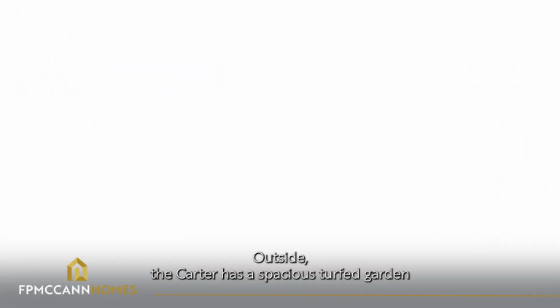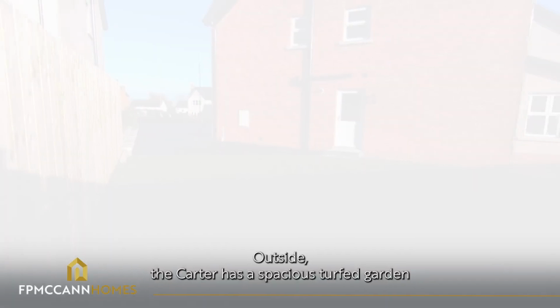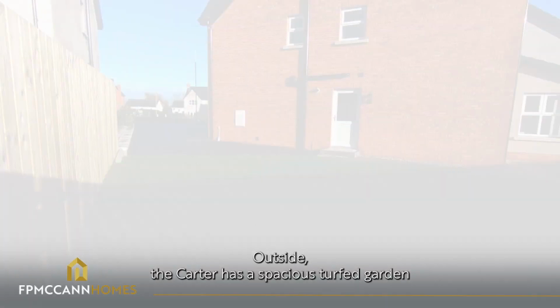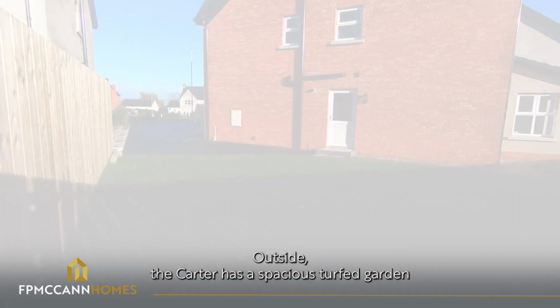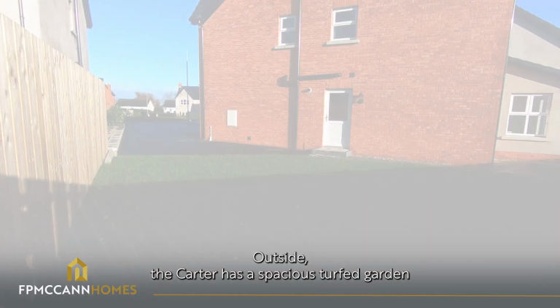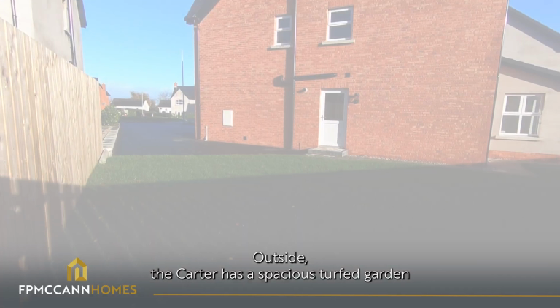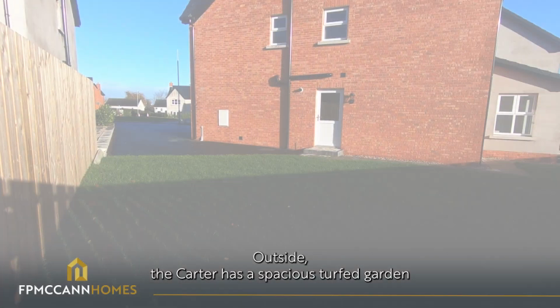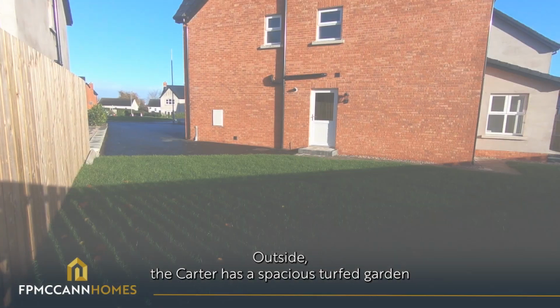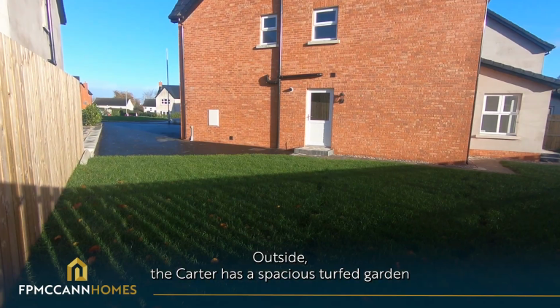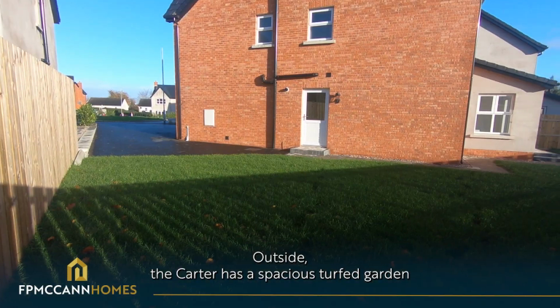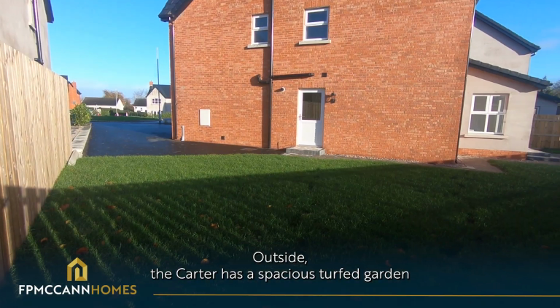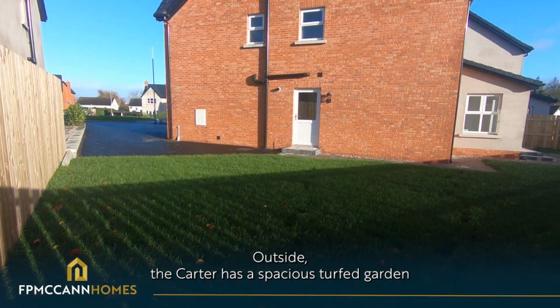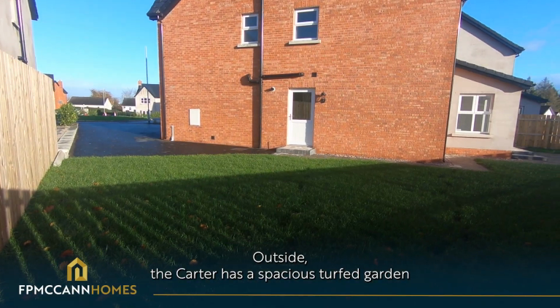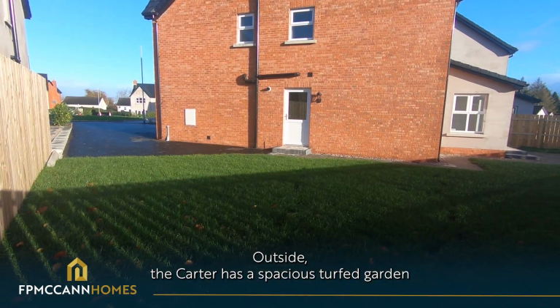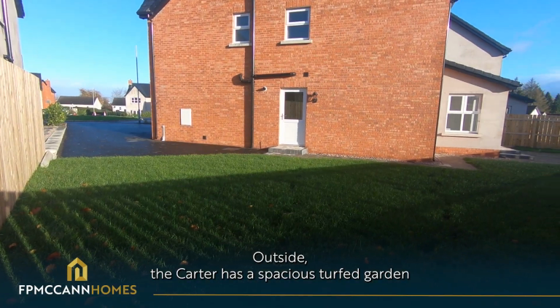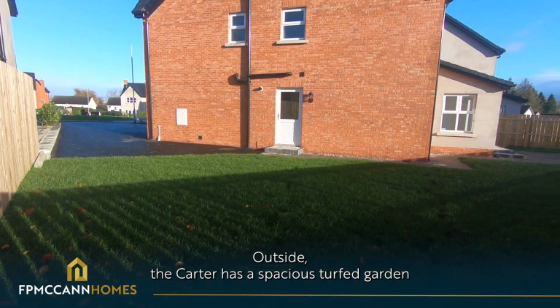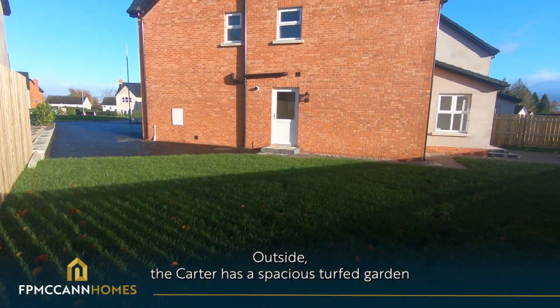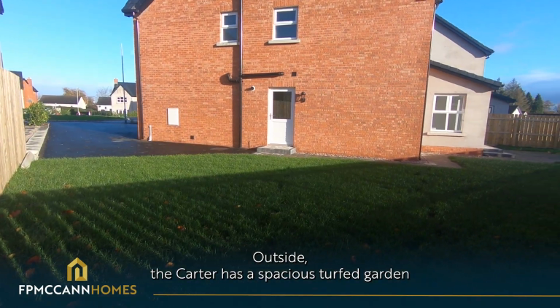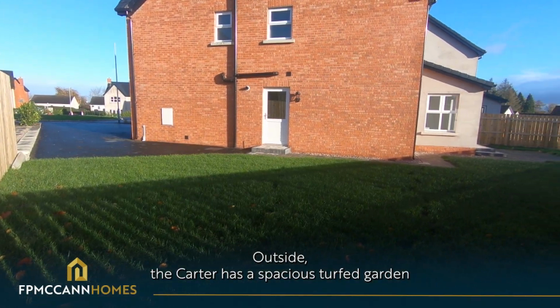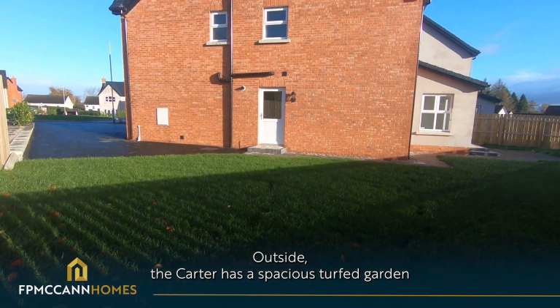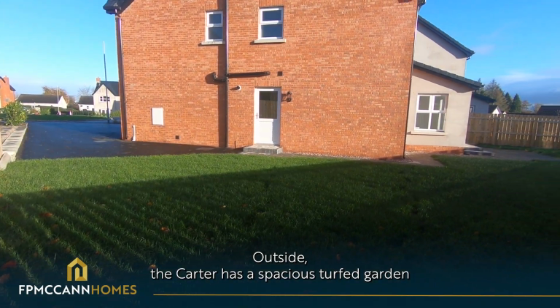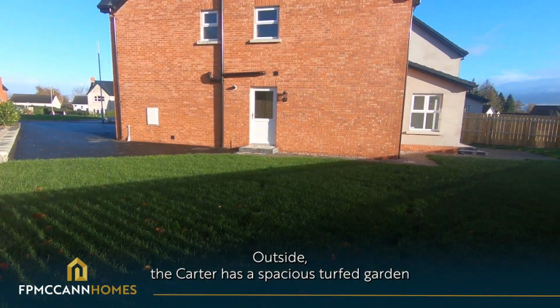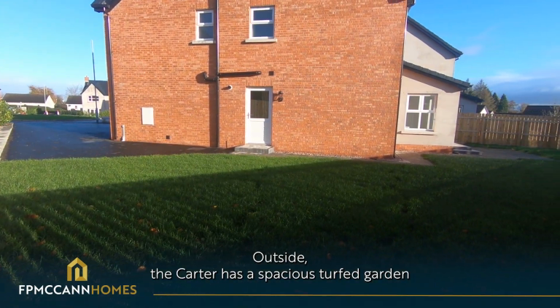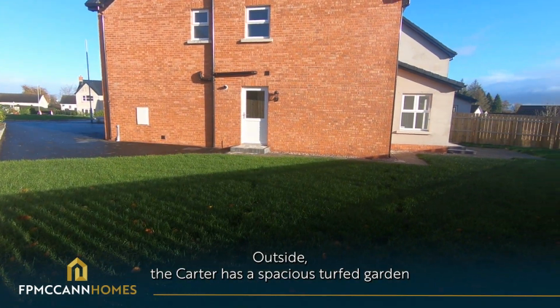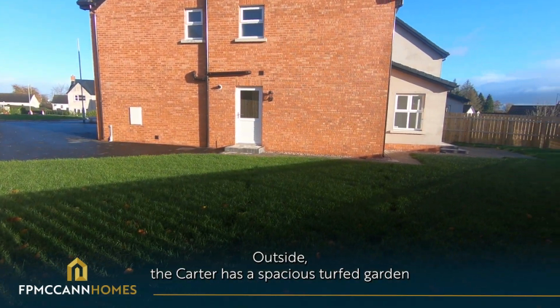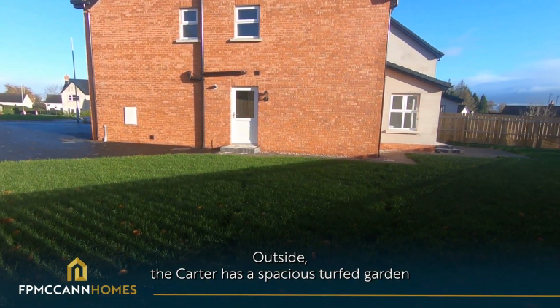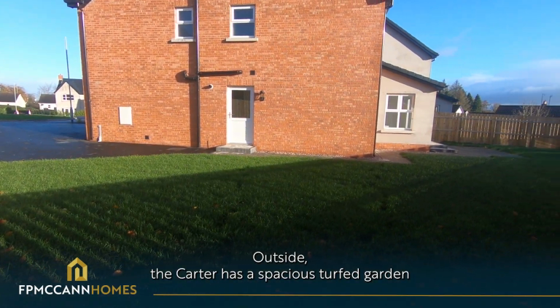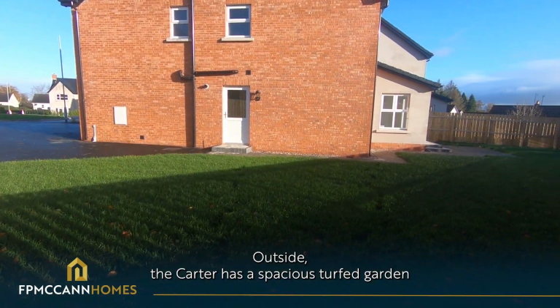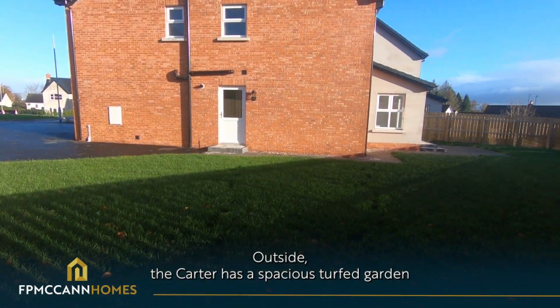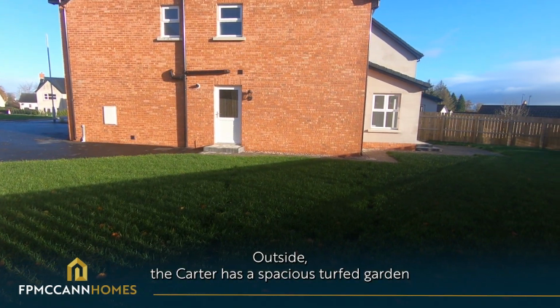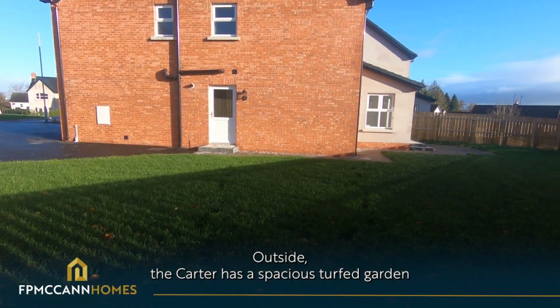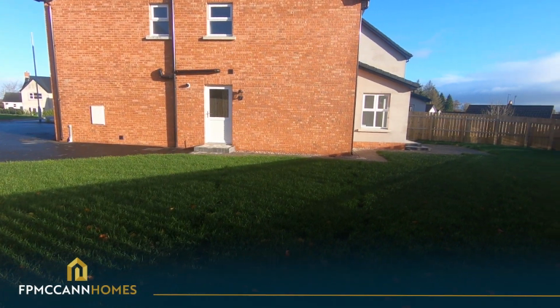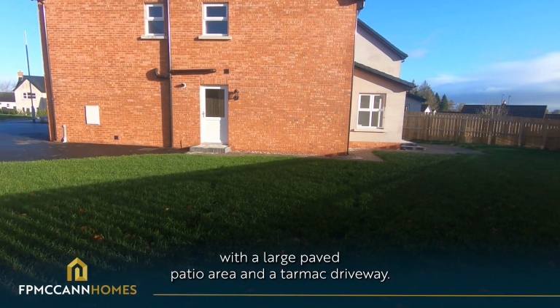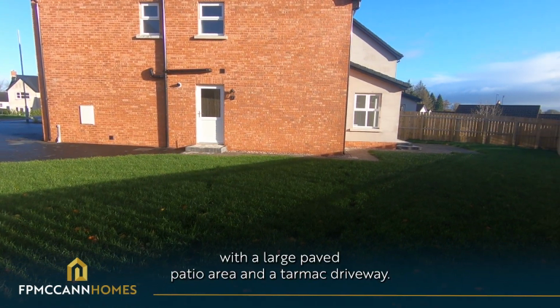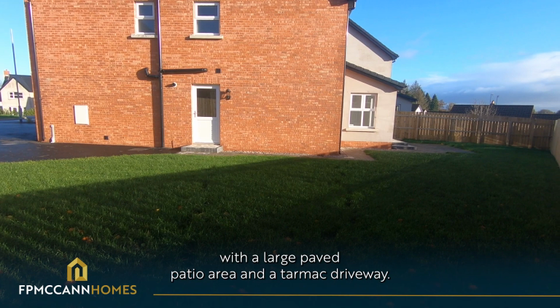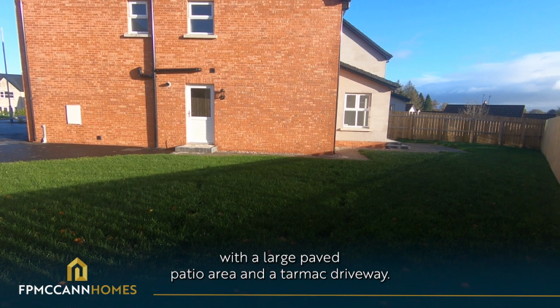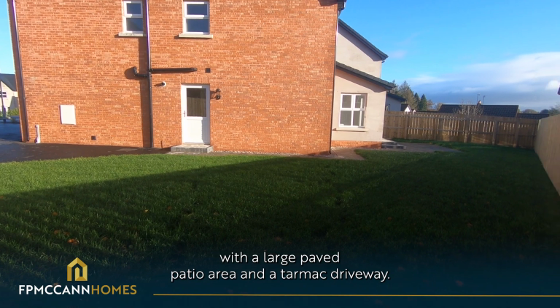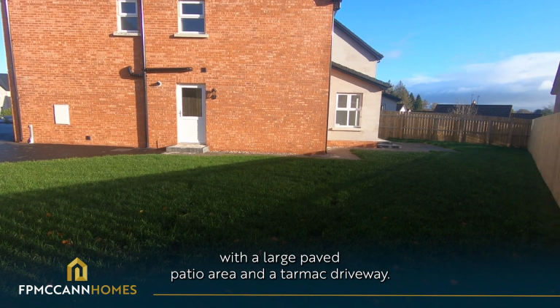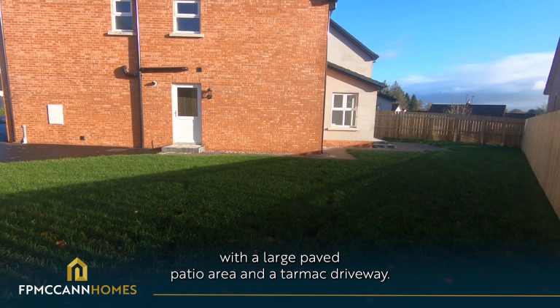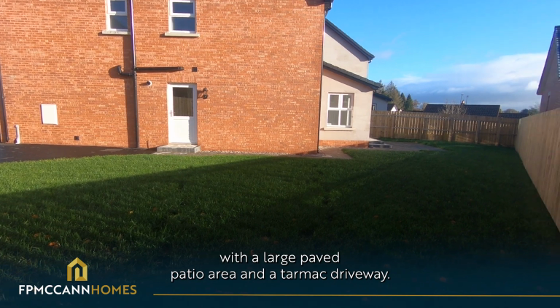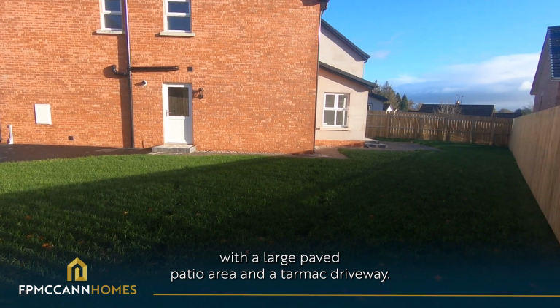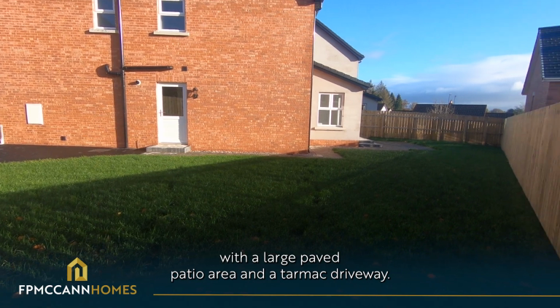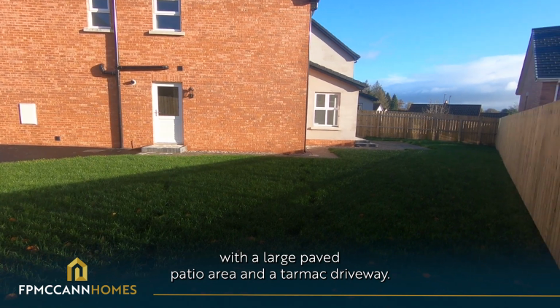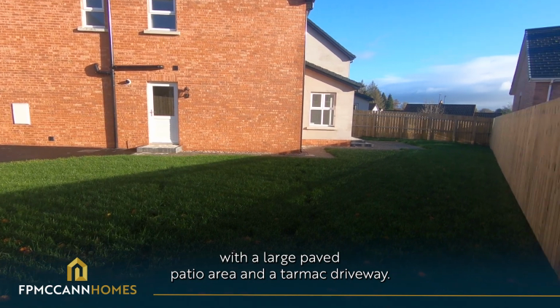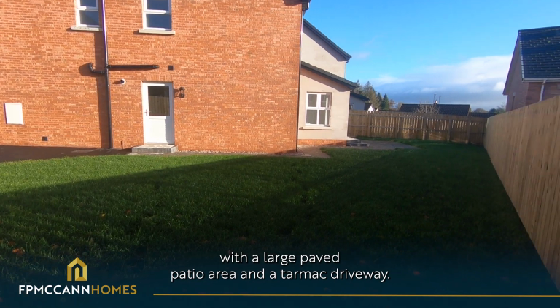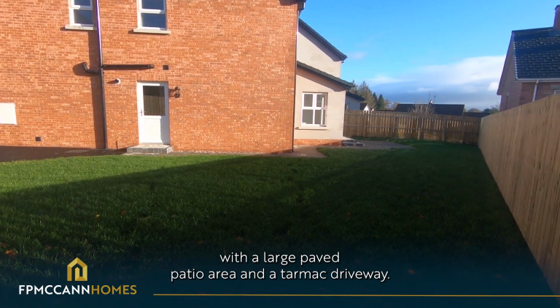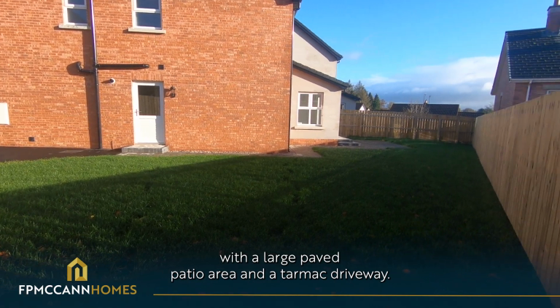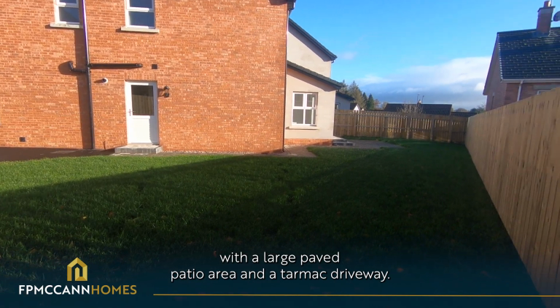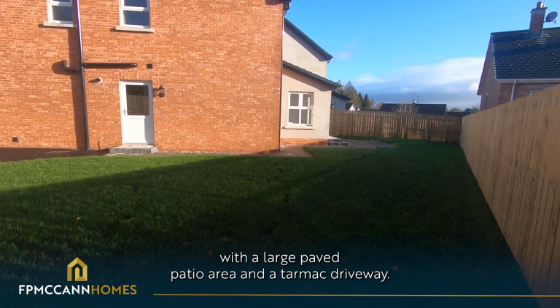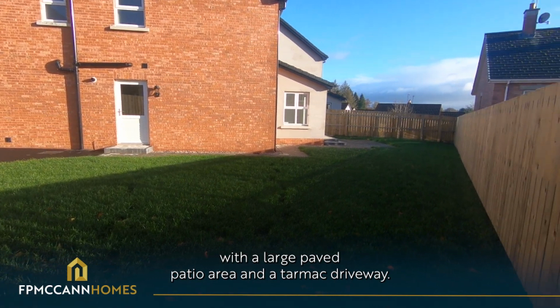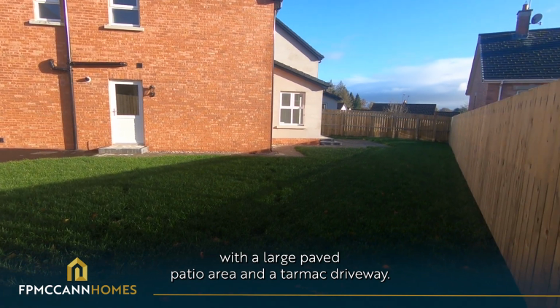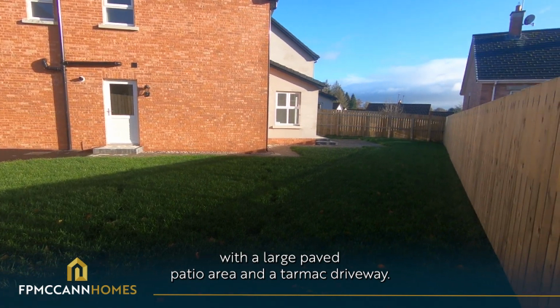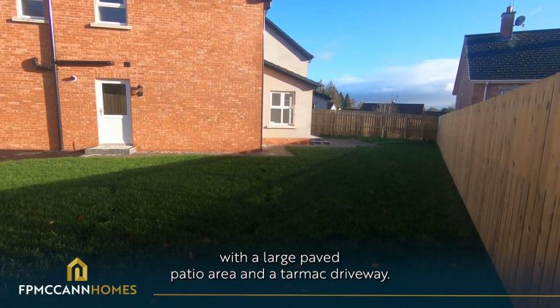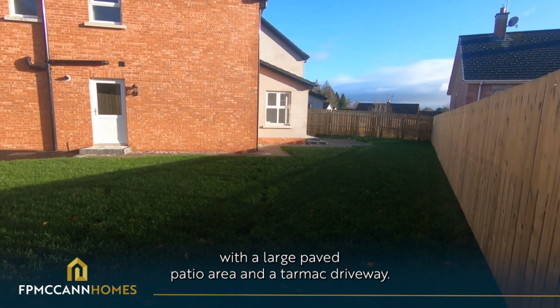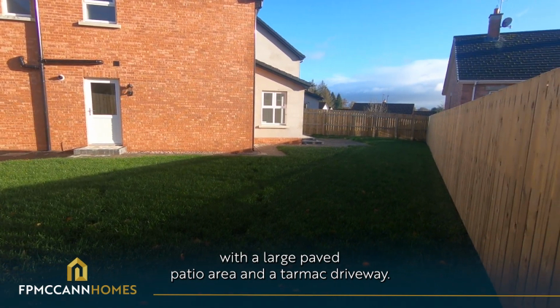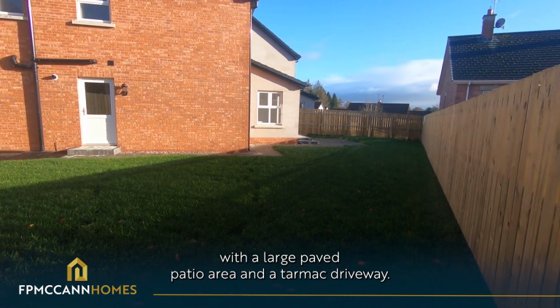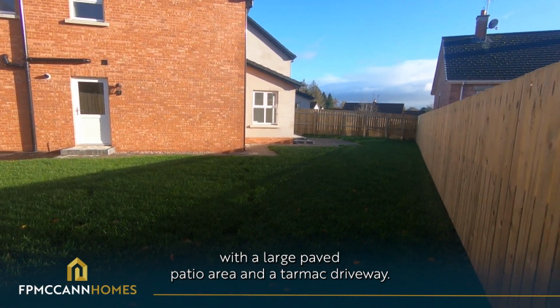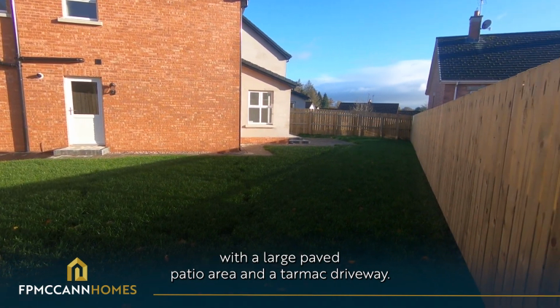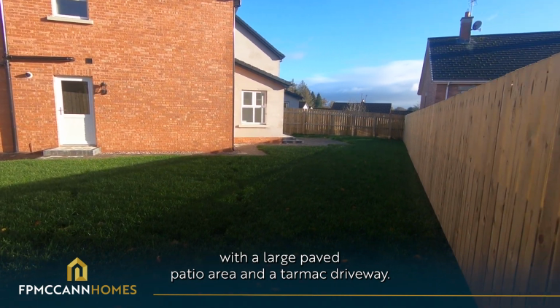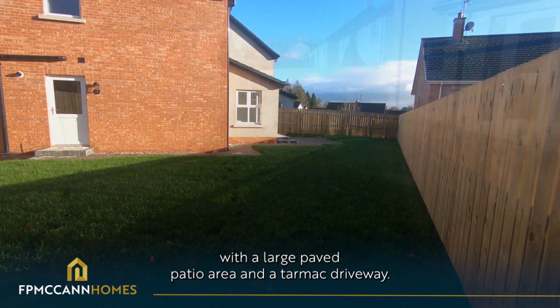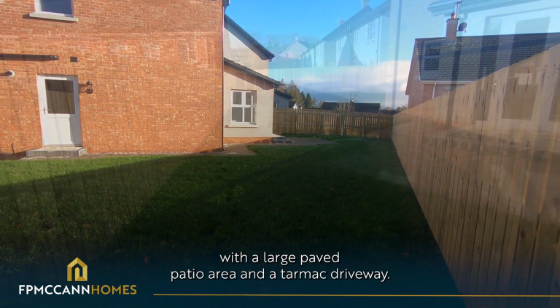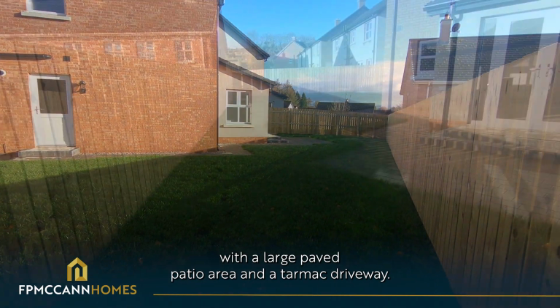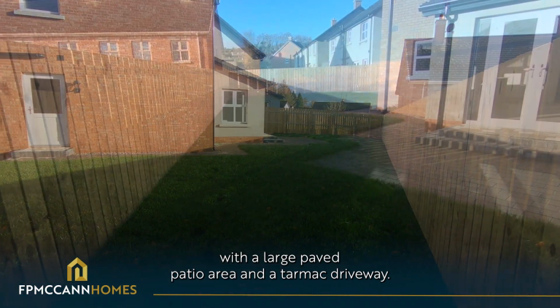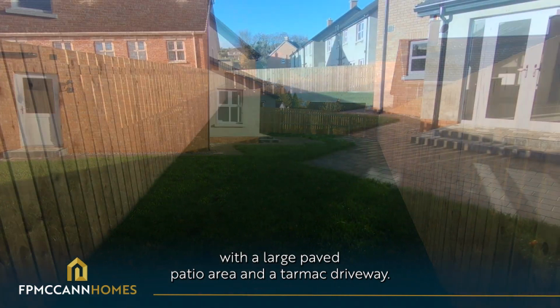Outside, The Carter has a spacious turfed garden with a large paved patio area and a tarmac driveway.